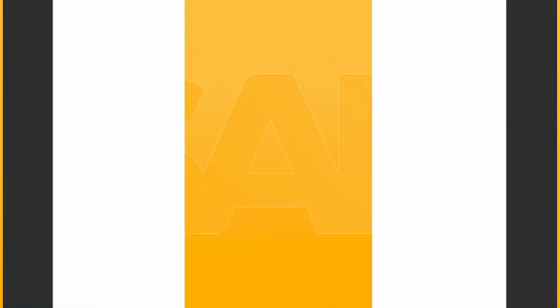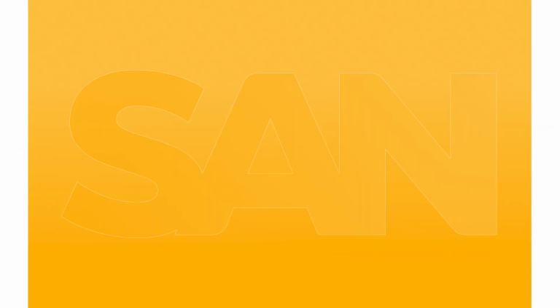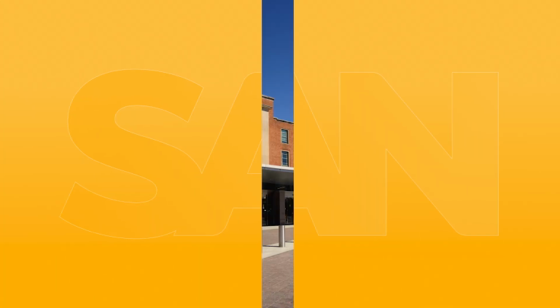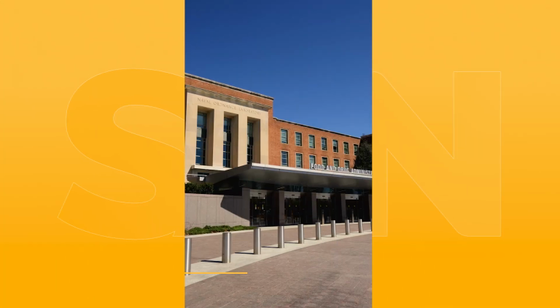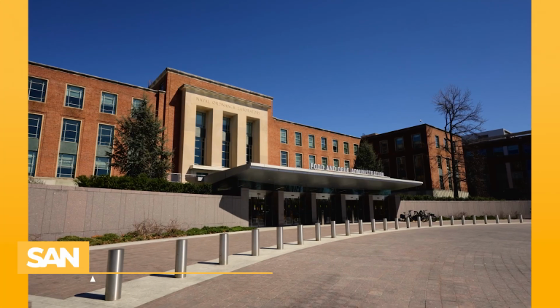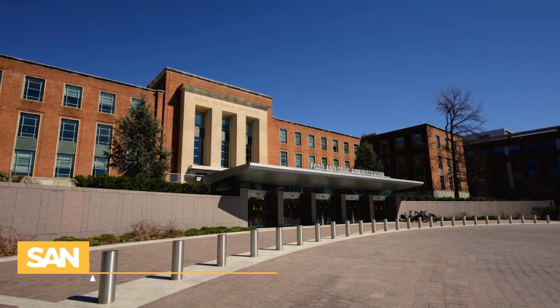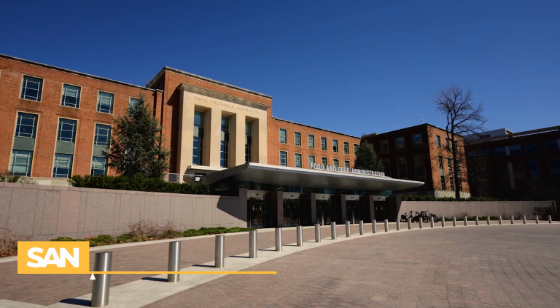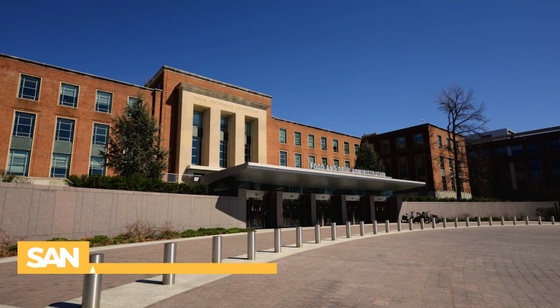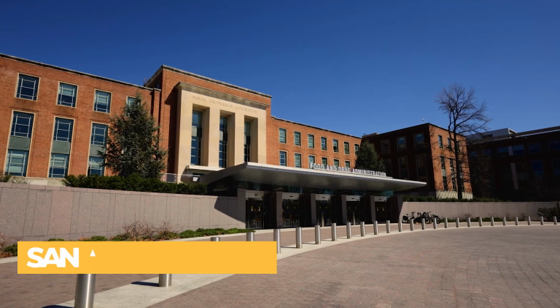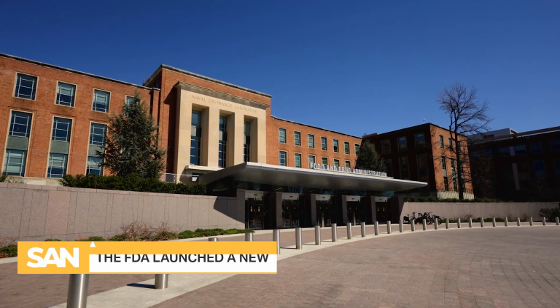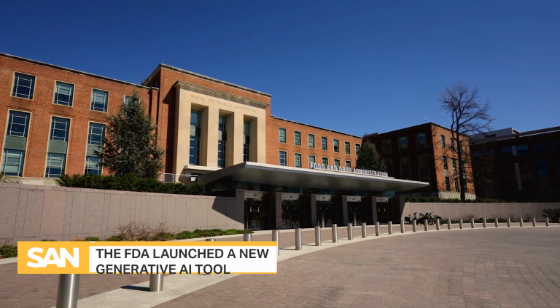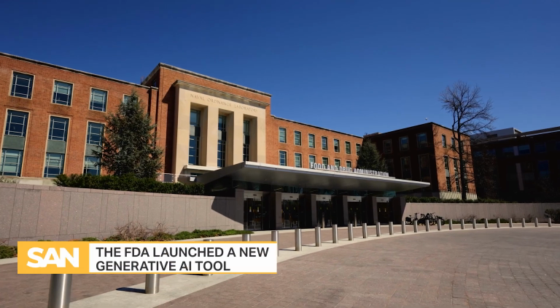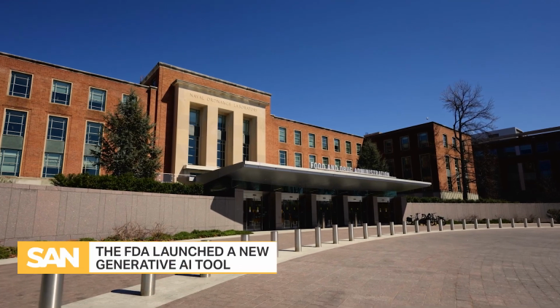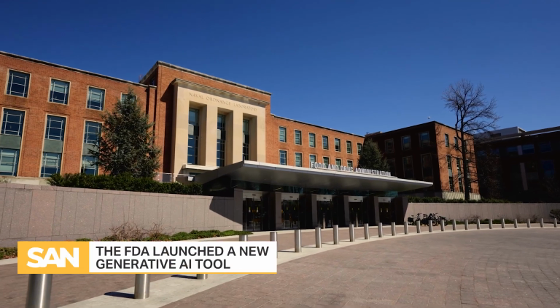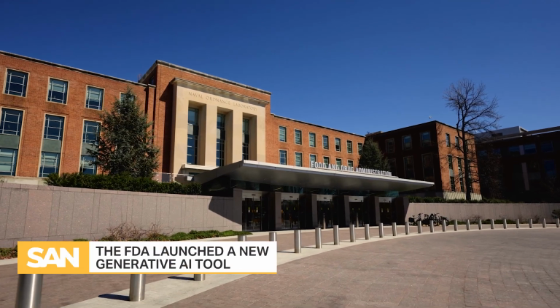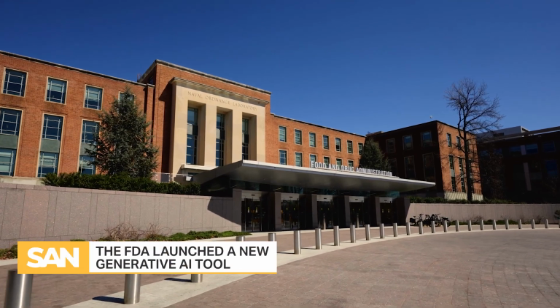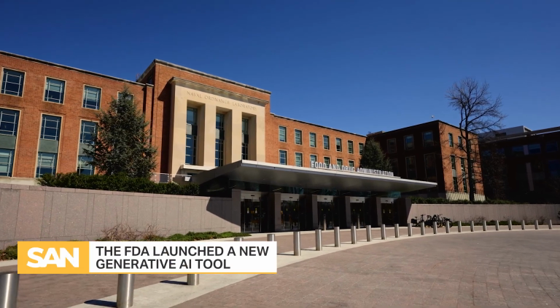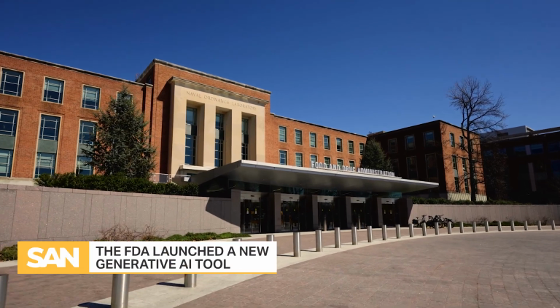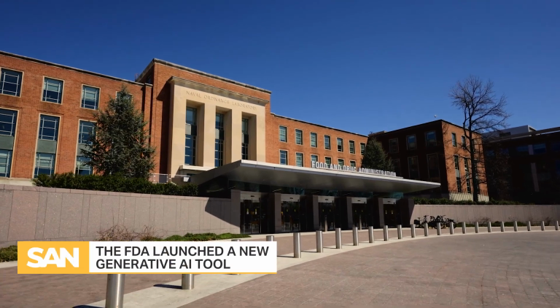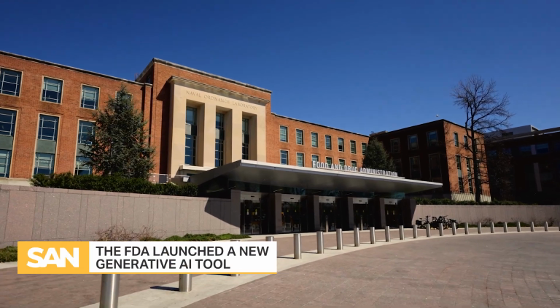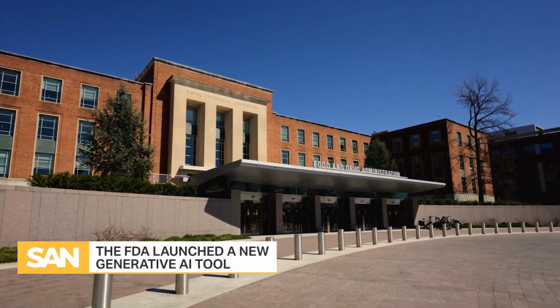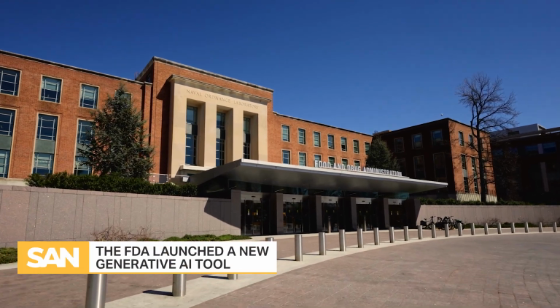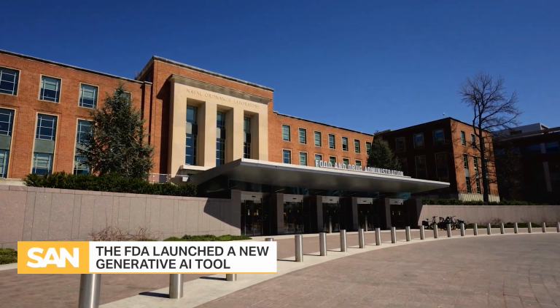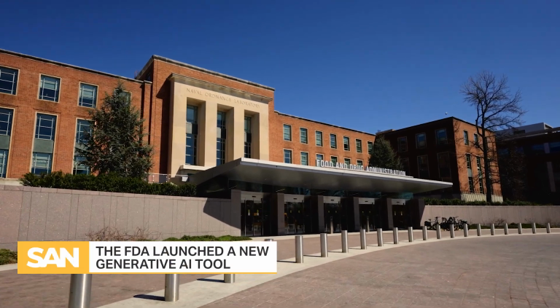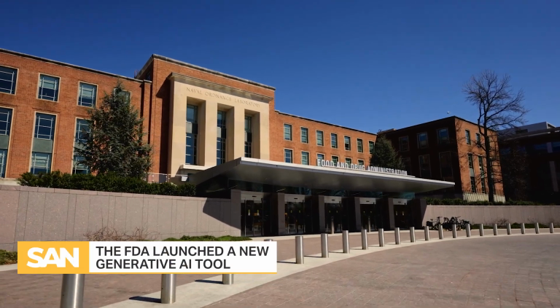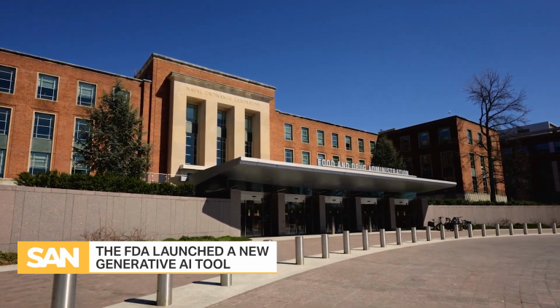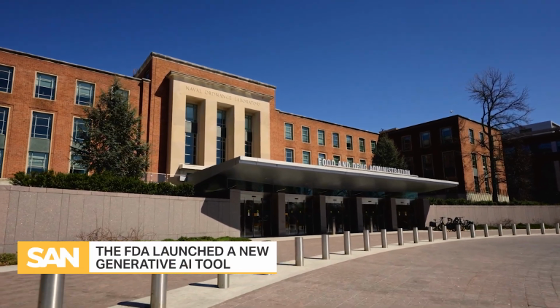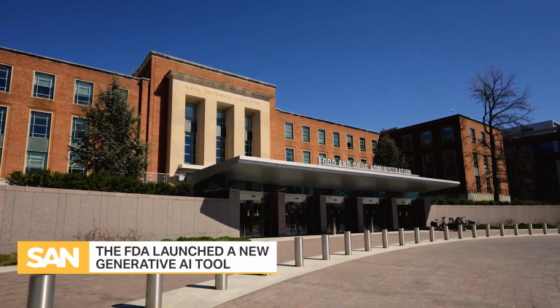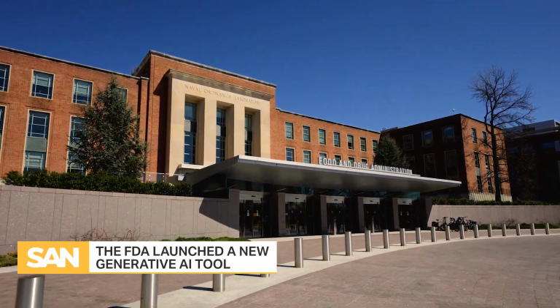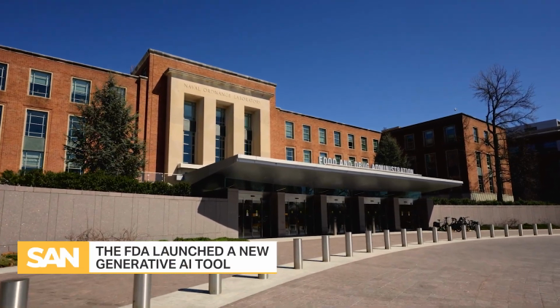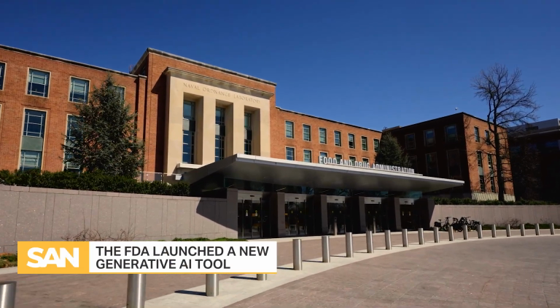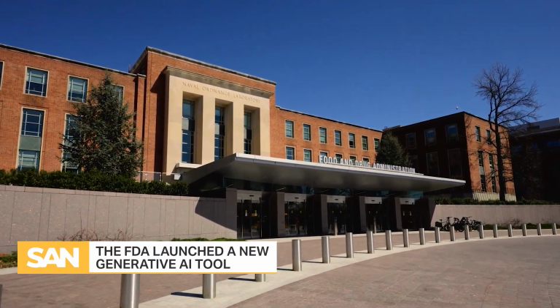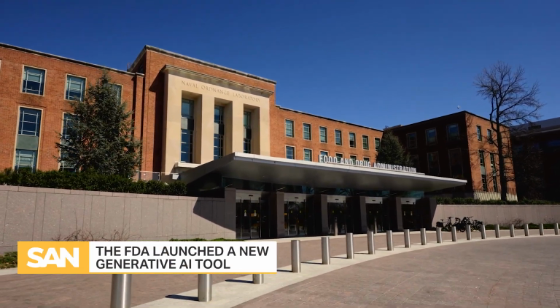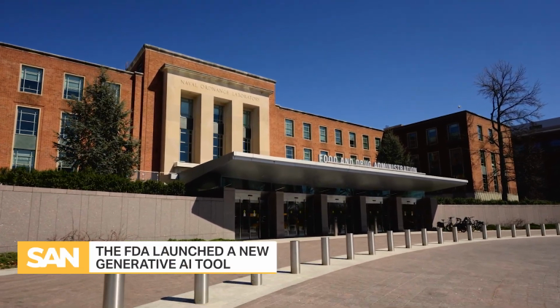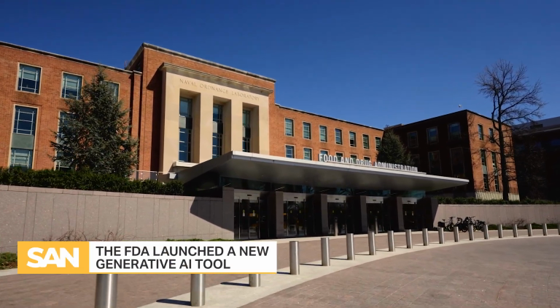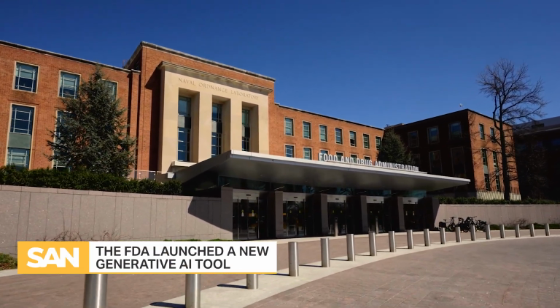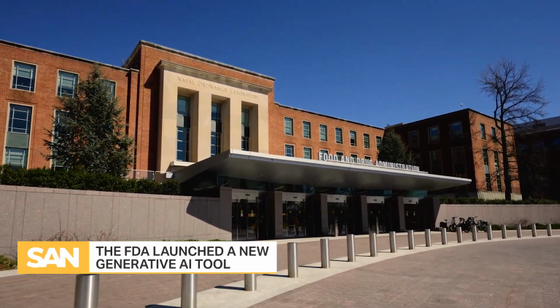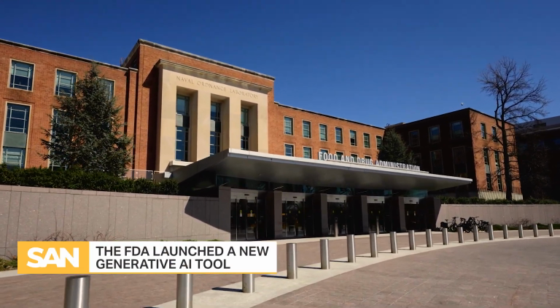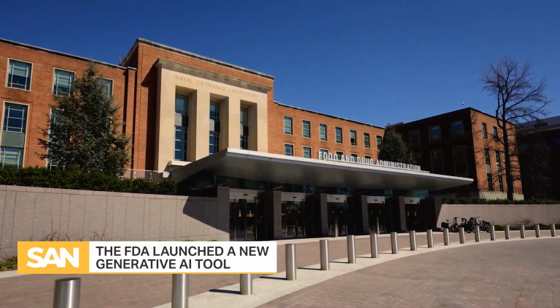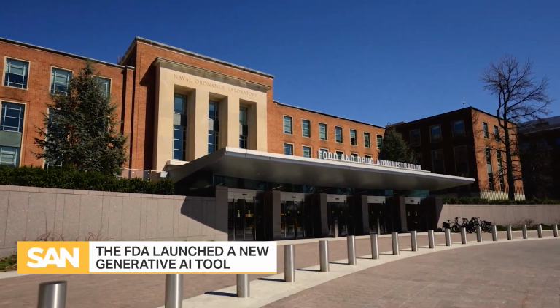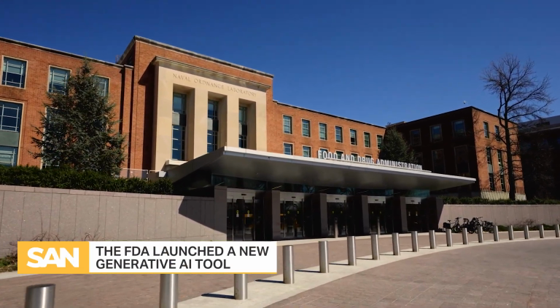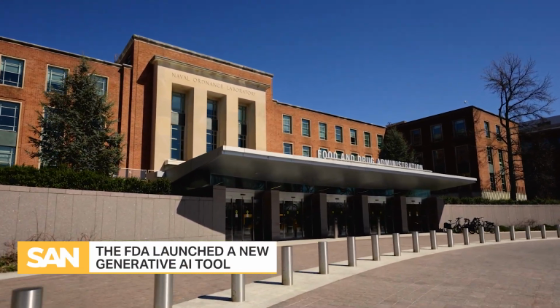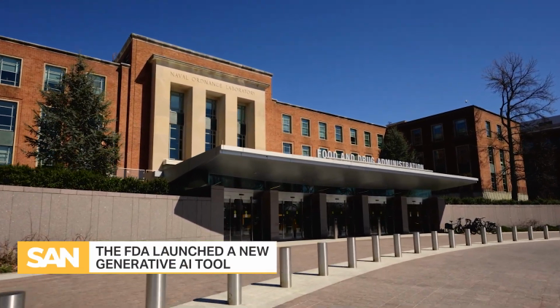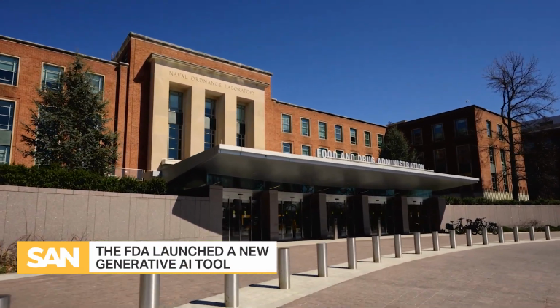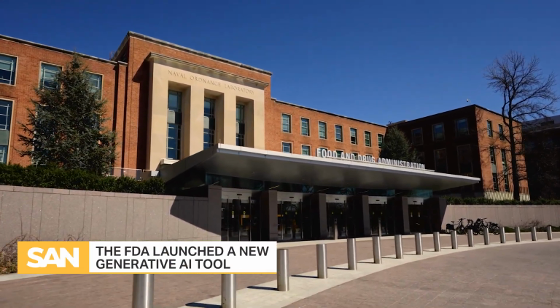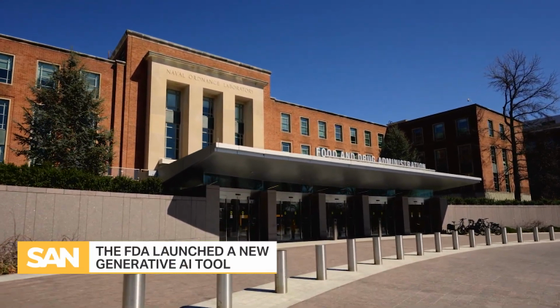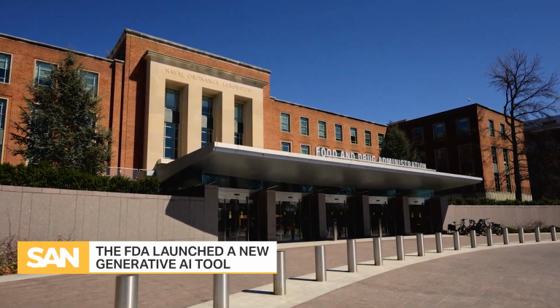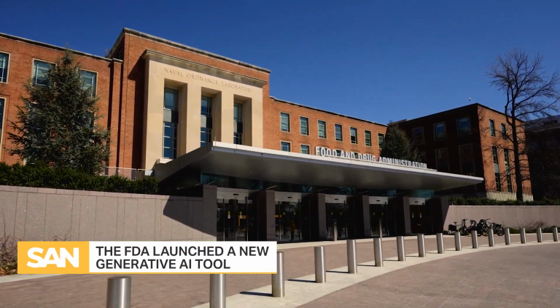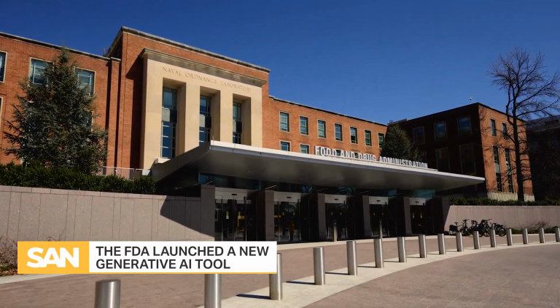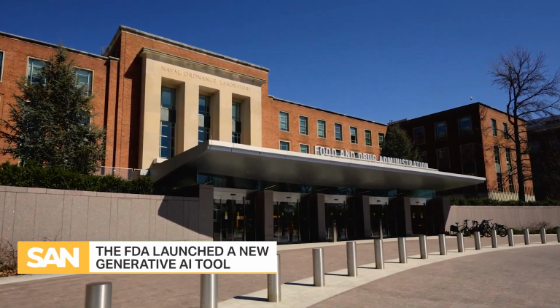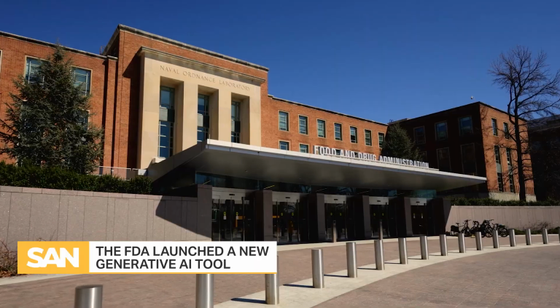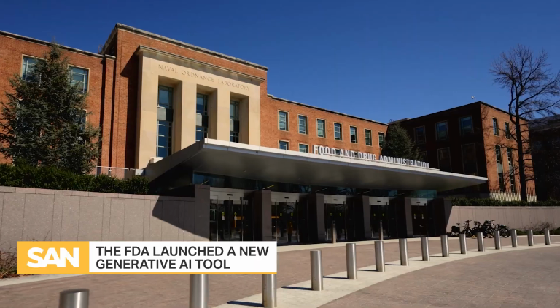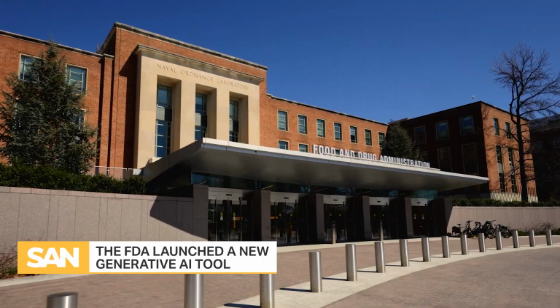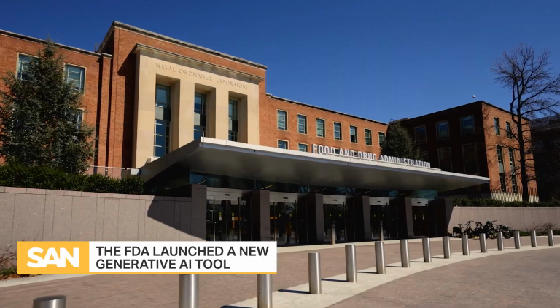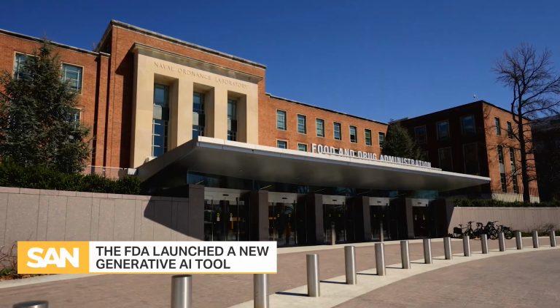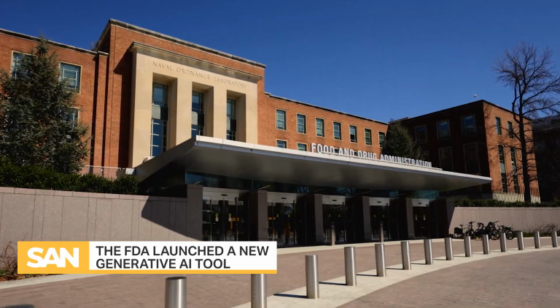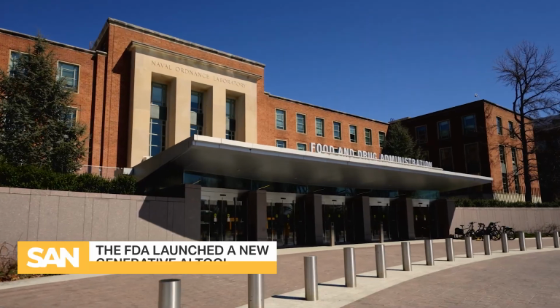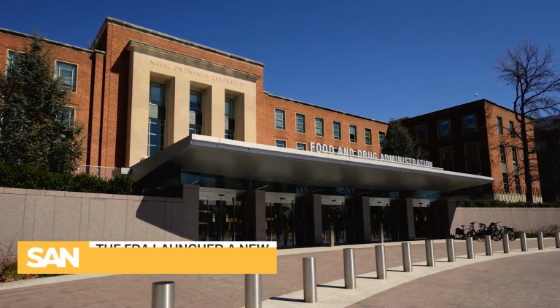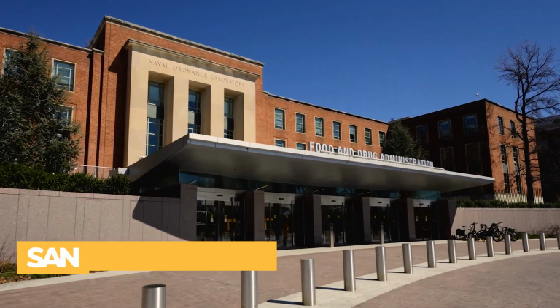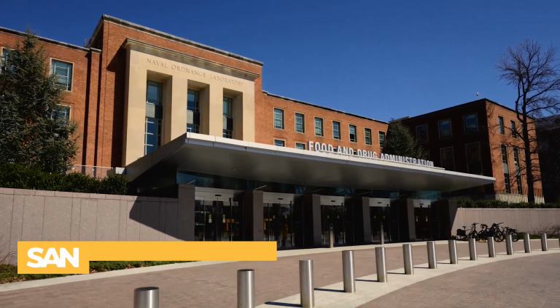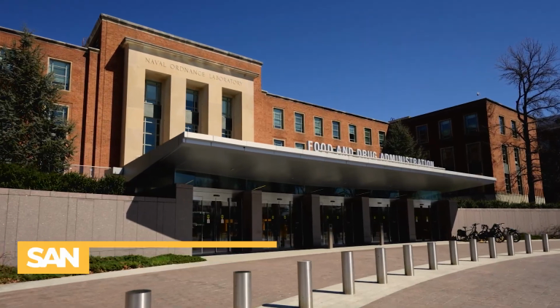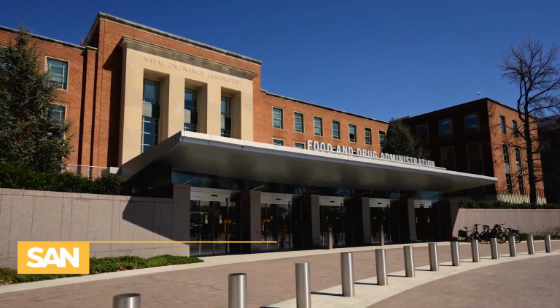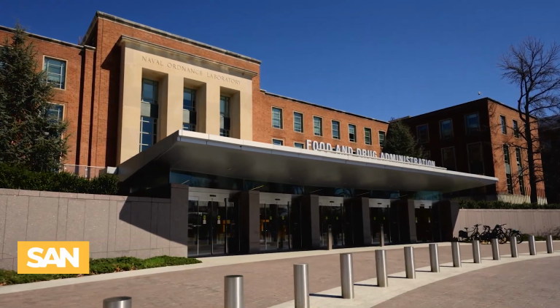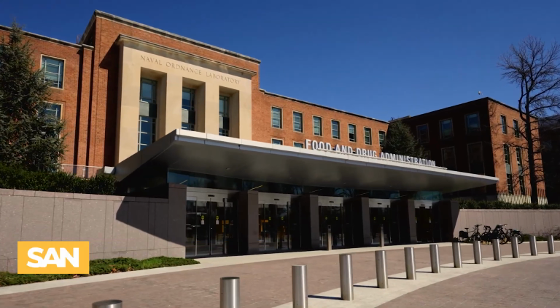The FDA's new AI tool is called ELSA, and it was developed in-house to help with reading, writing, and summarizing.